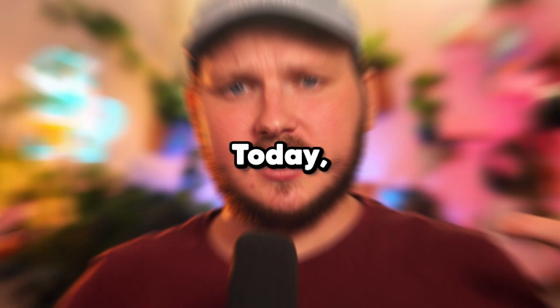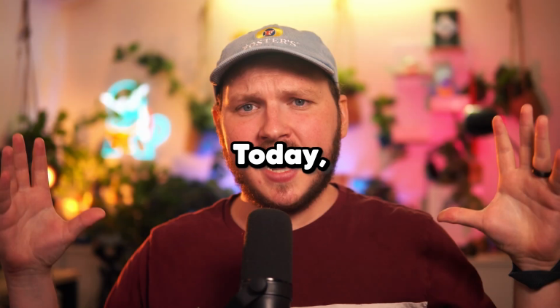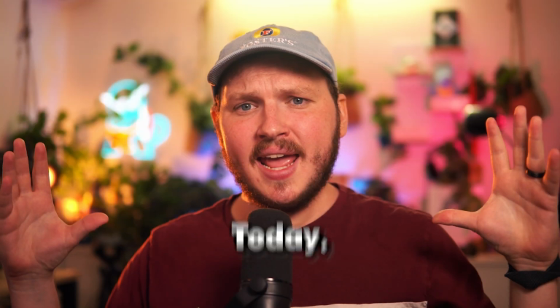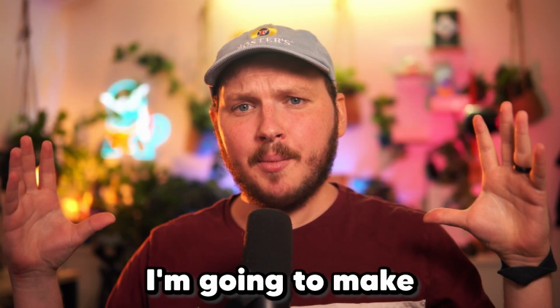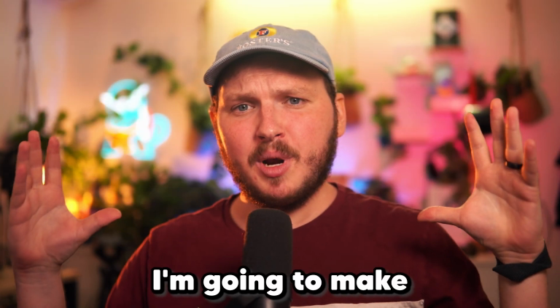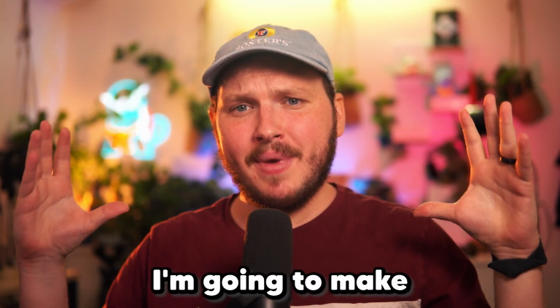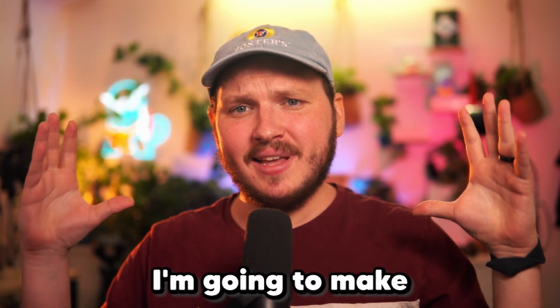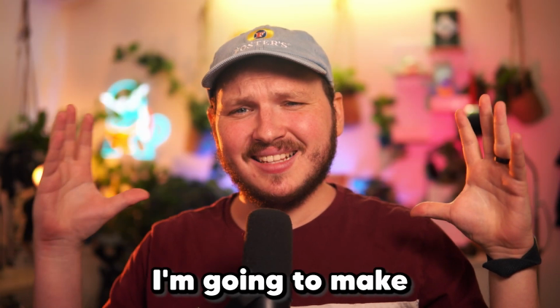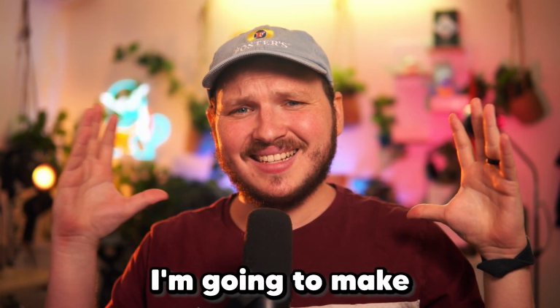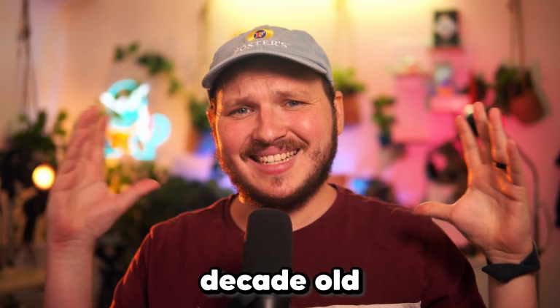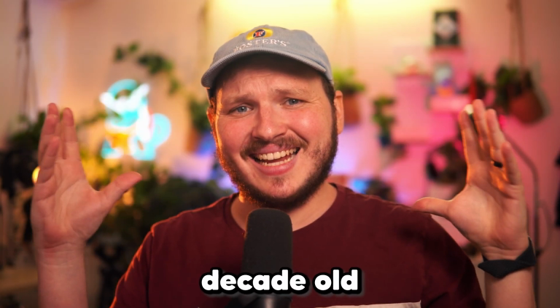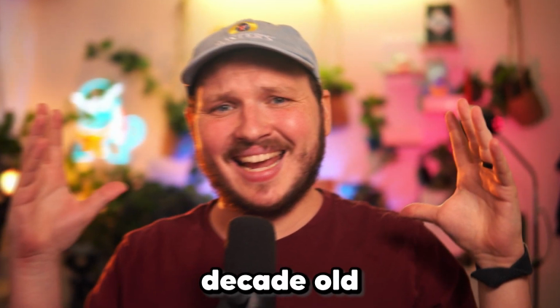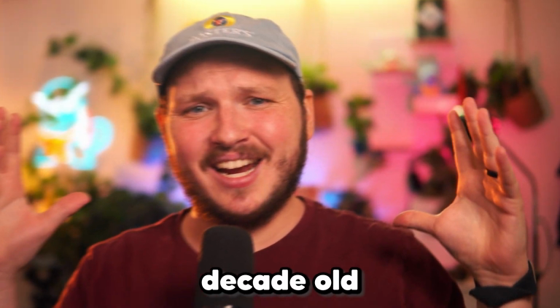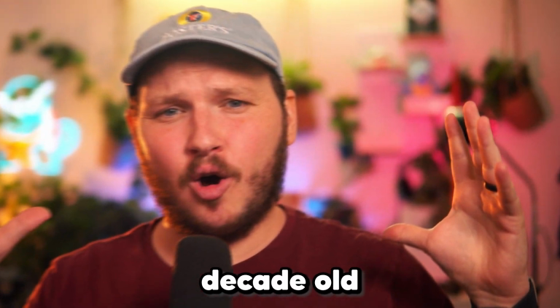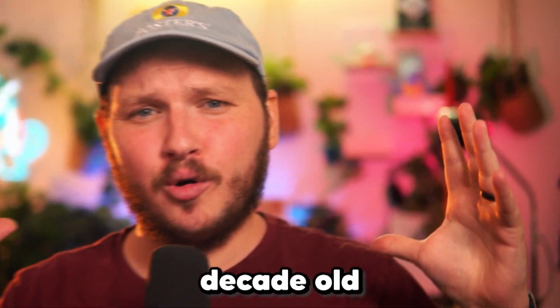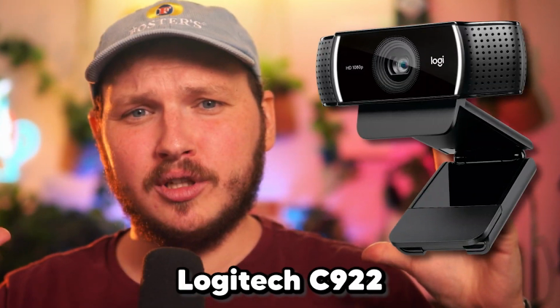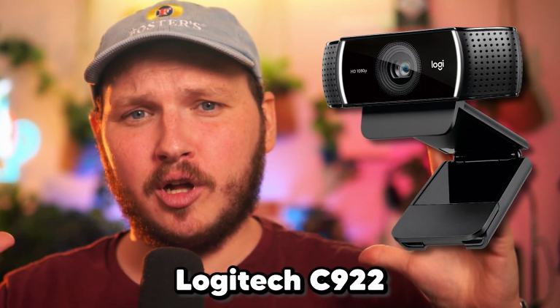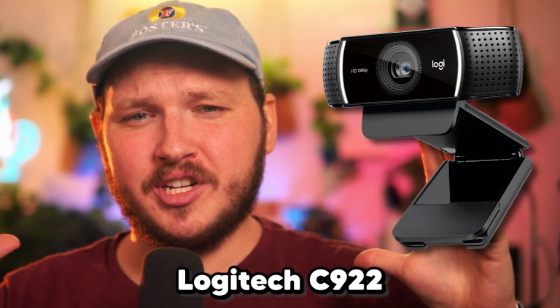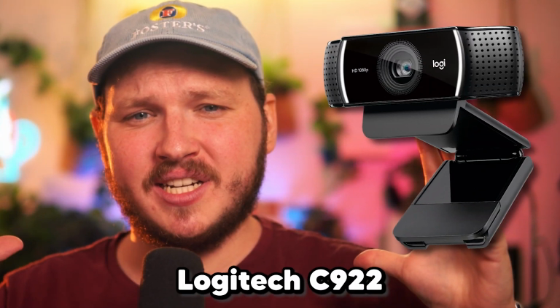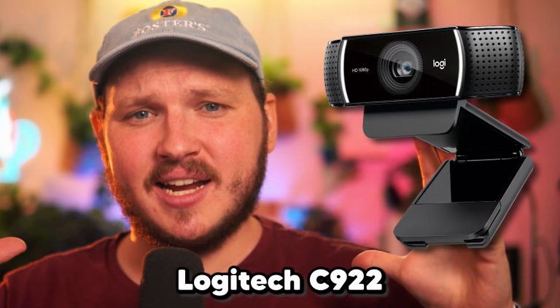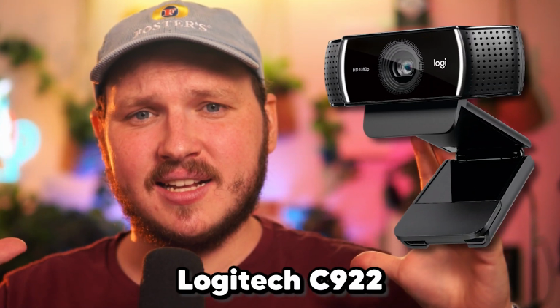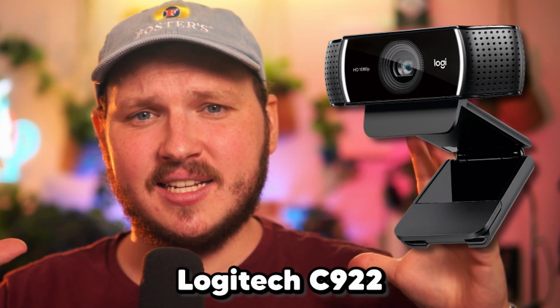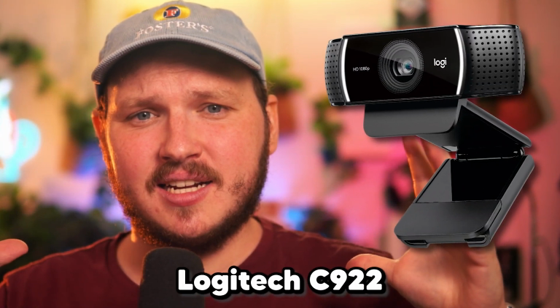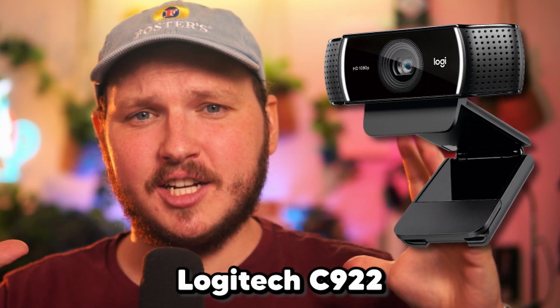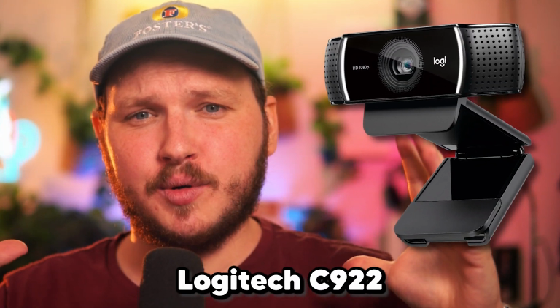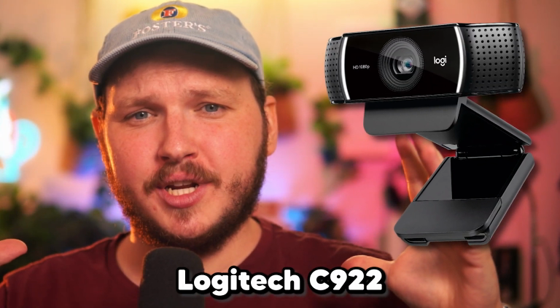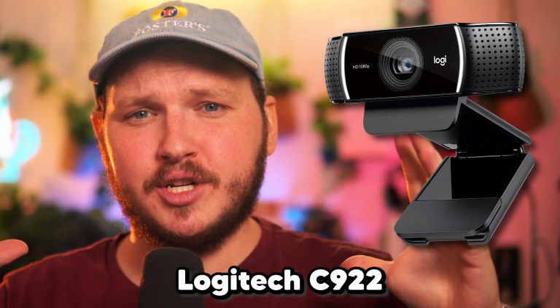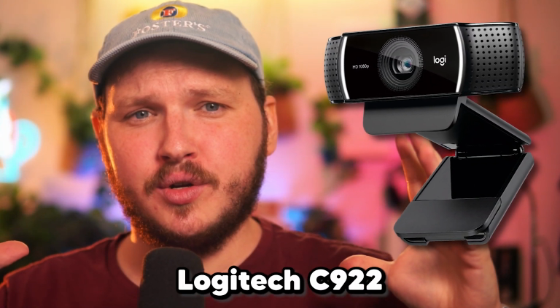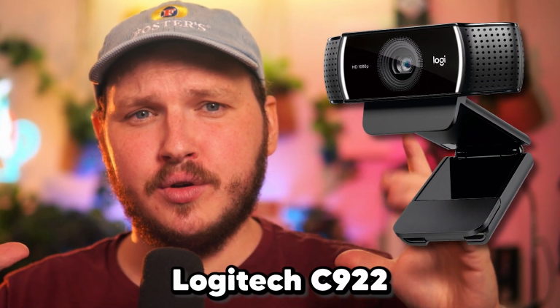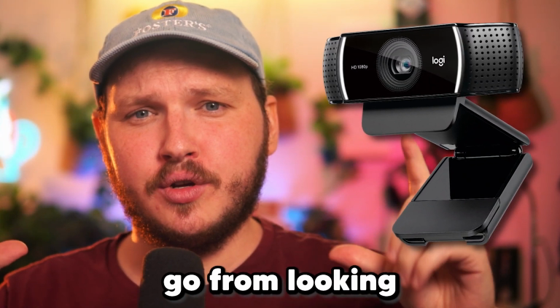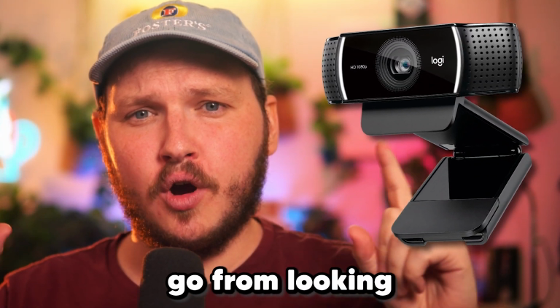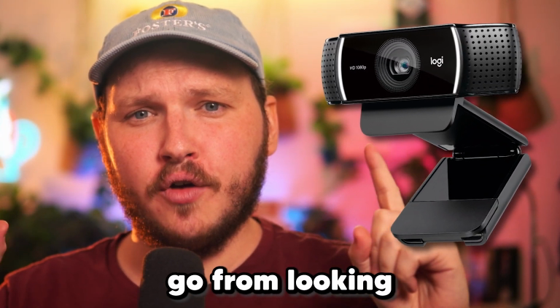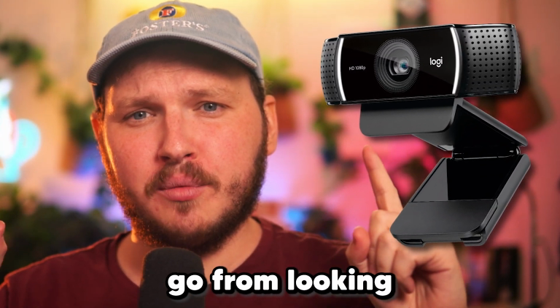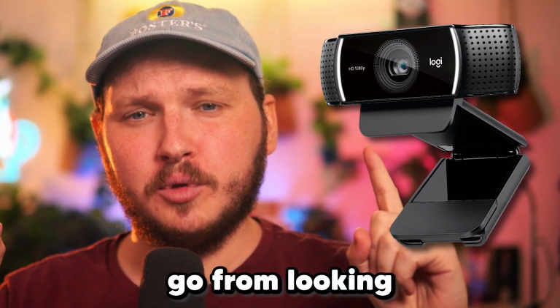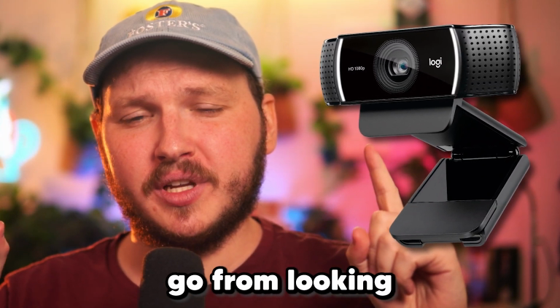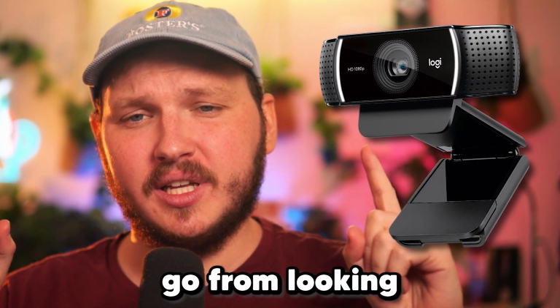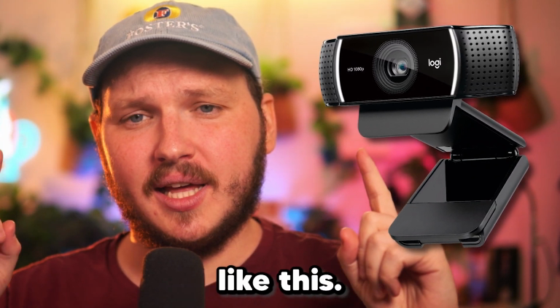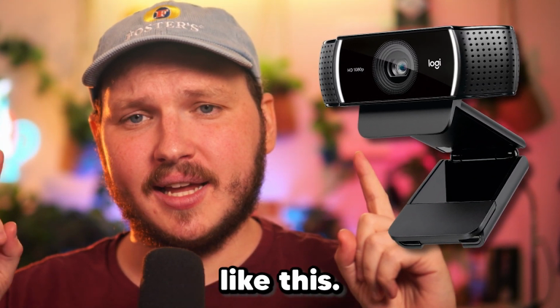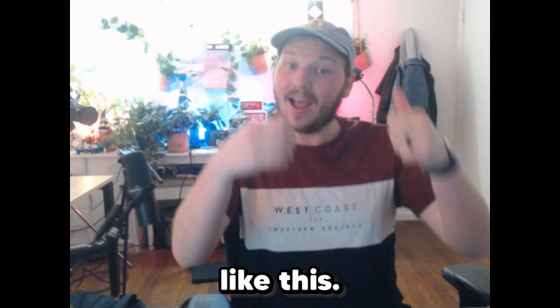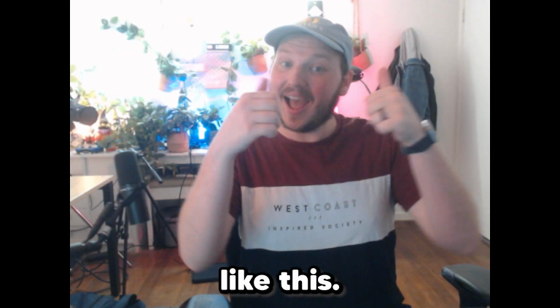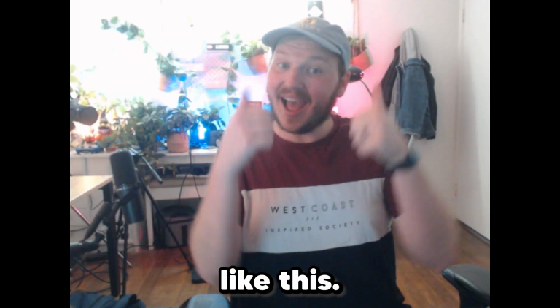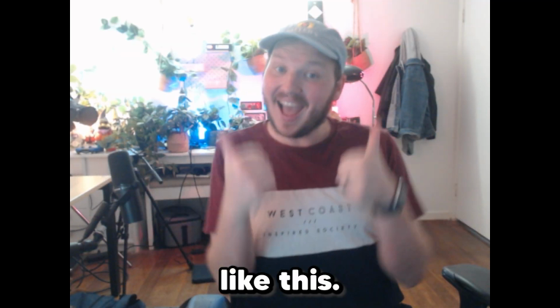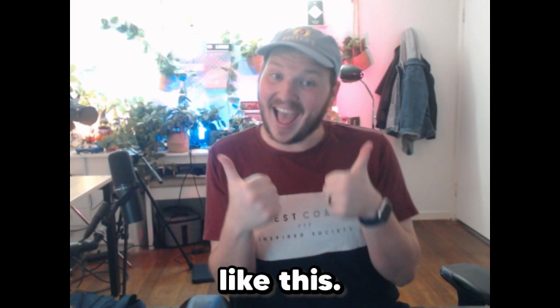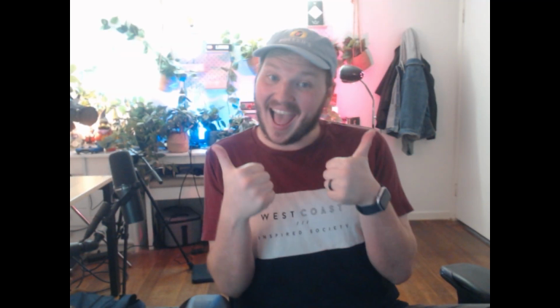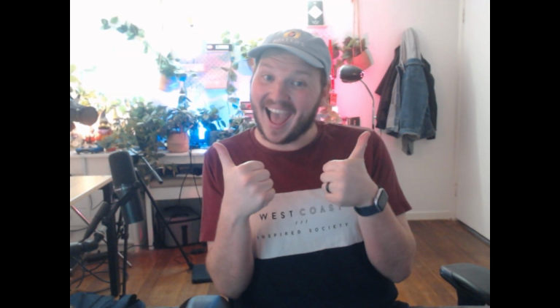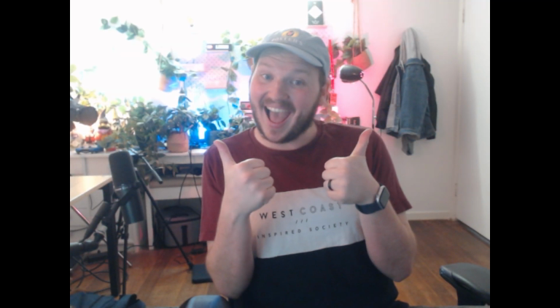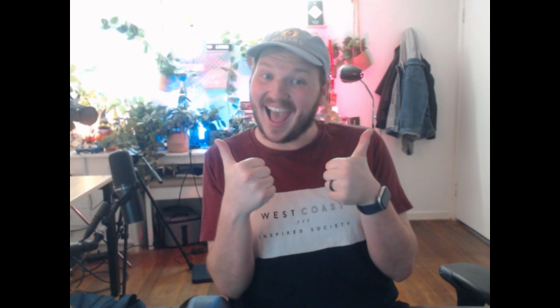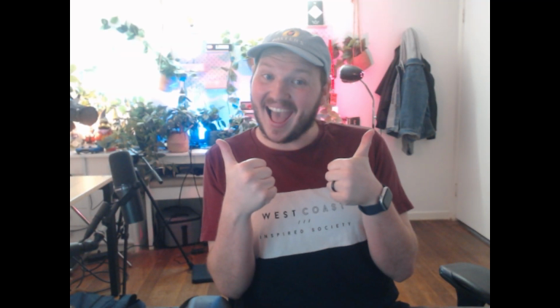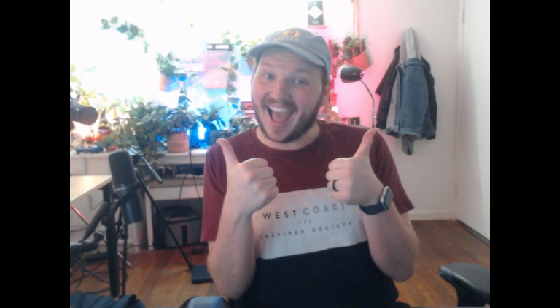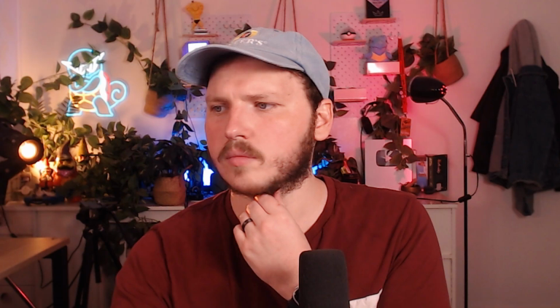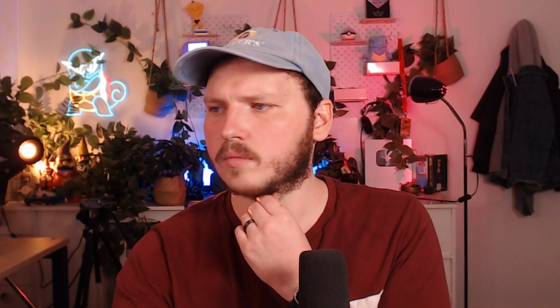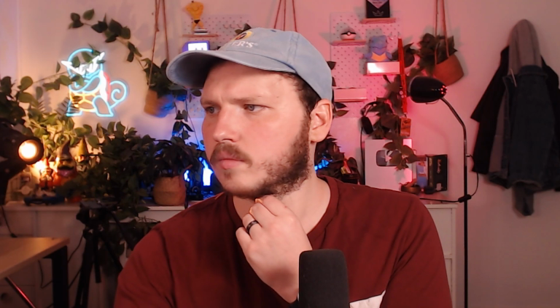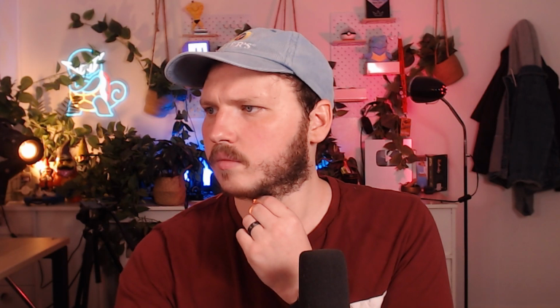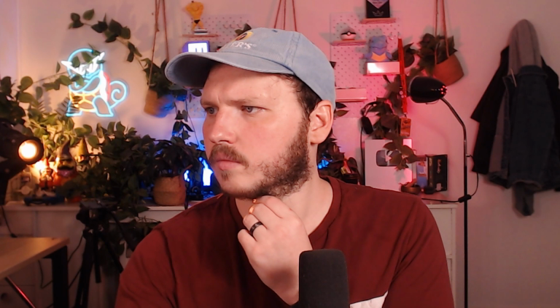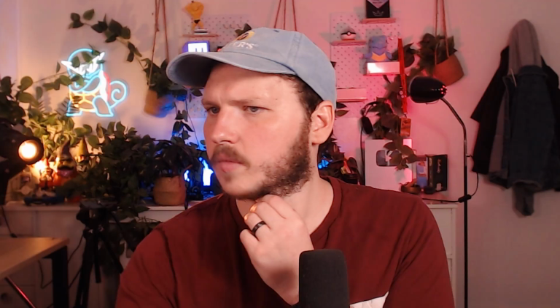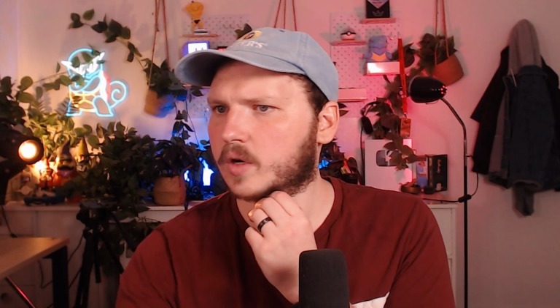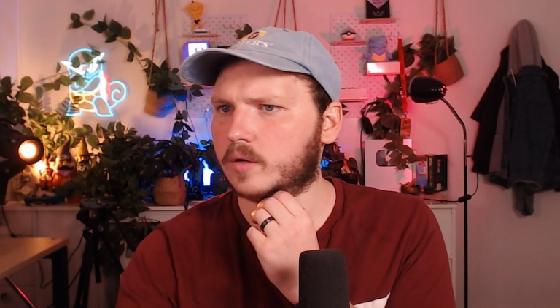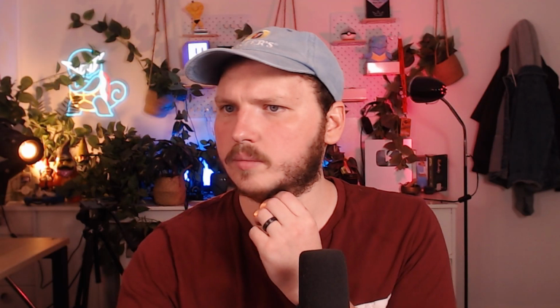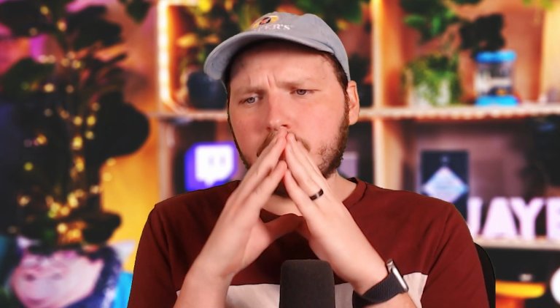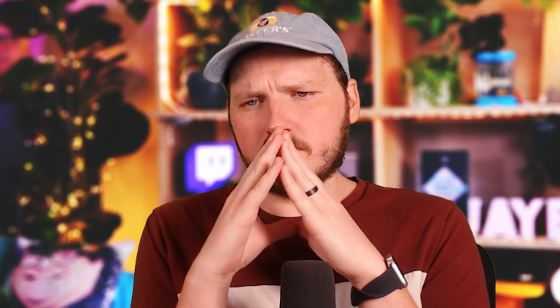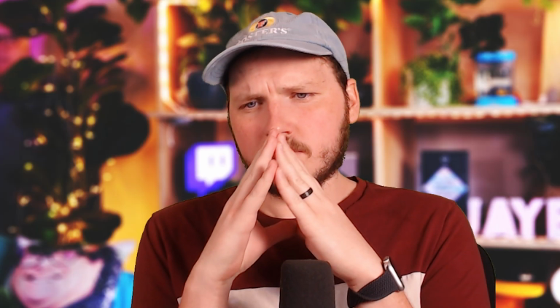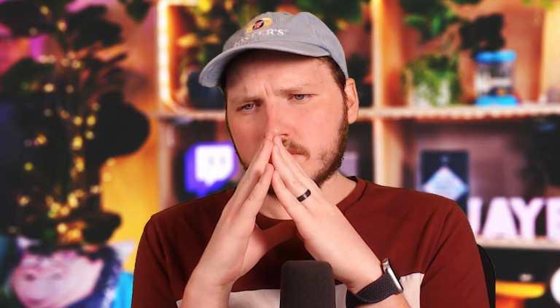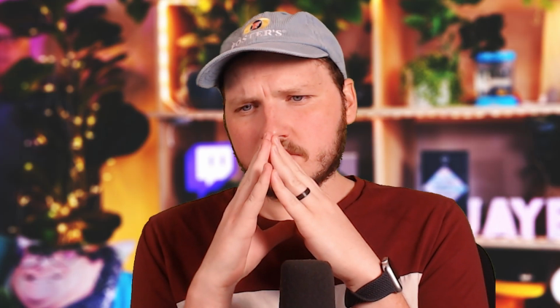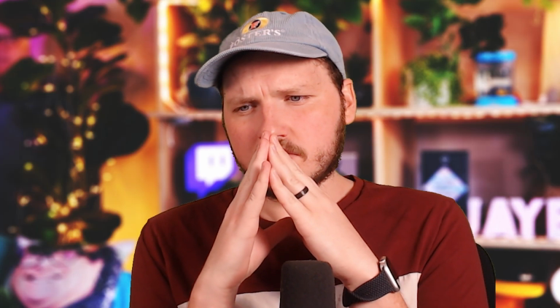Today I'm going to make this decade-old Logitech C922 go from looking like this to like this or this.